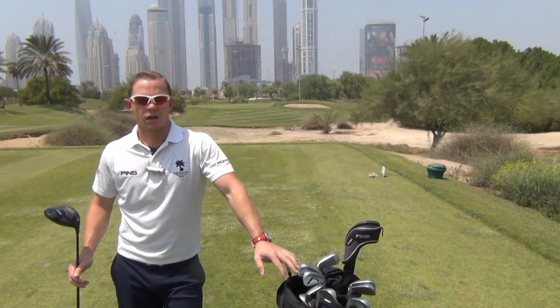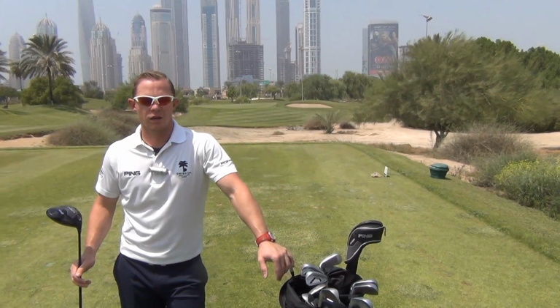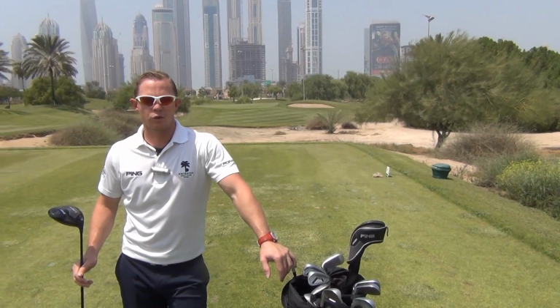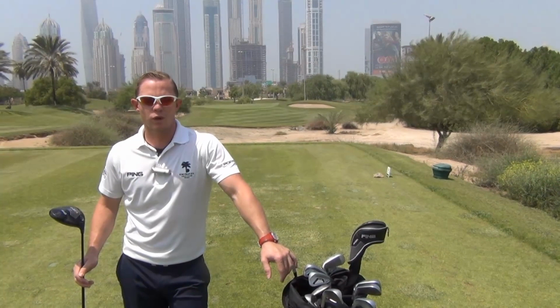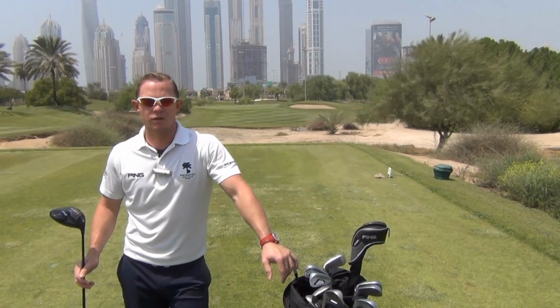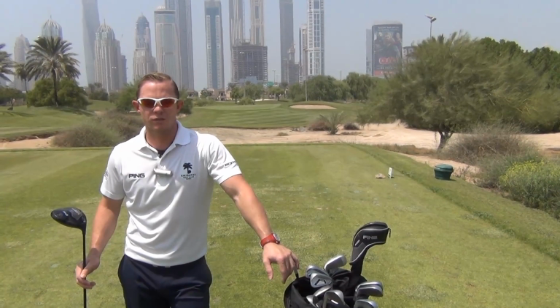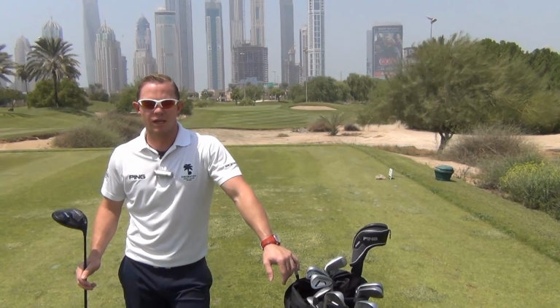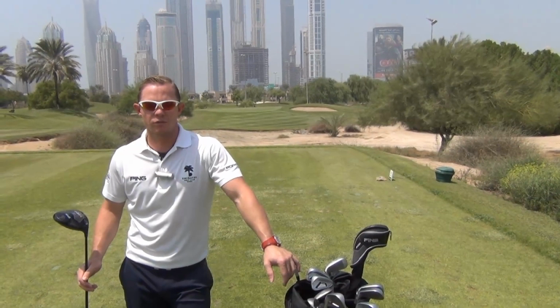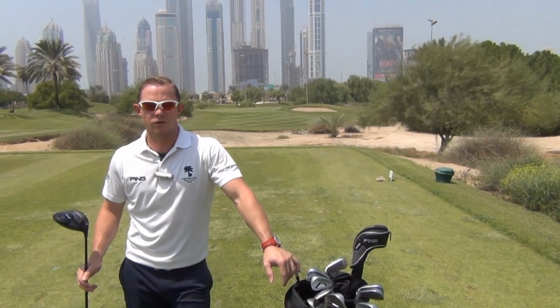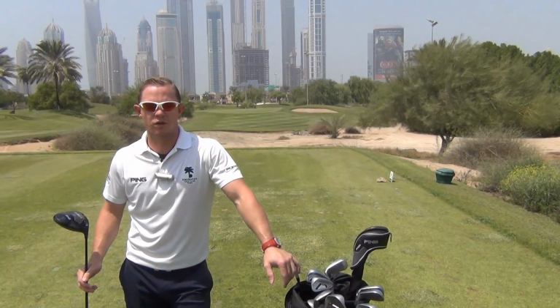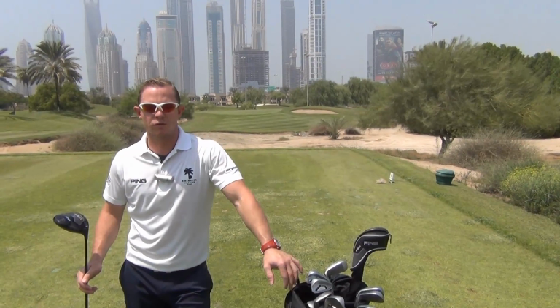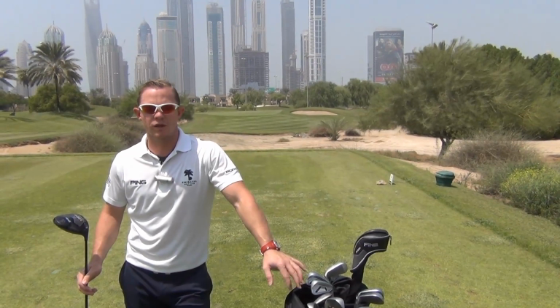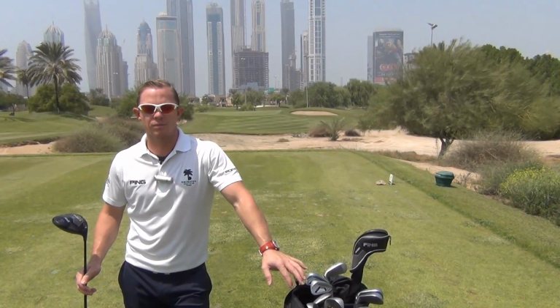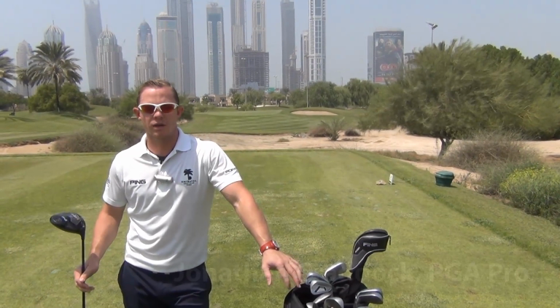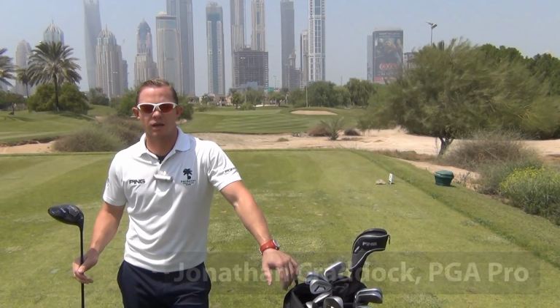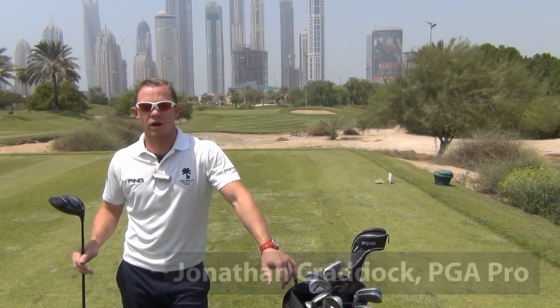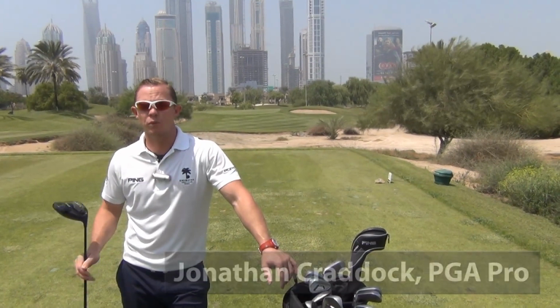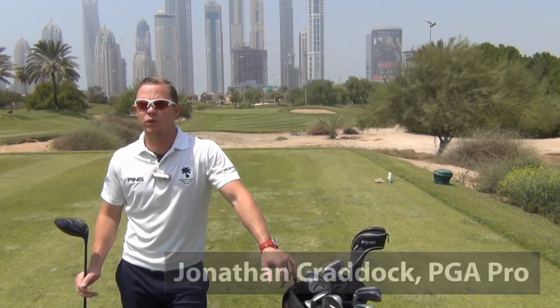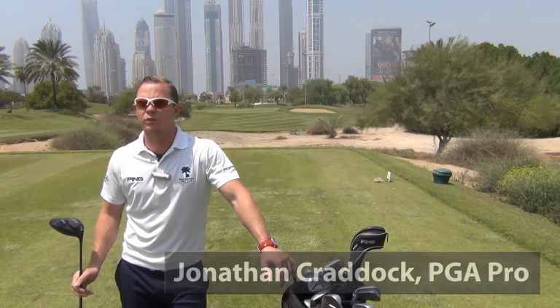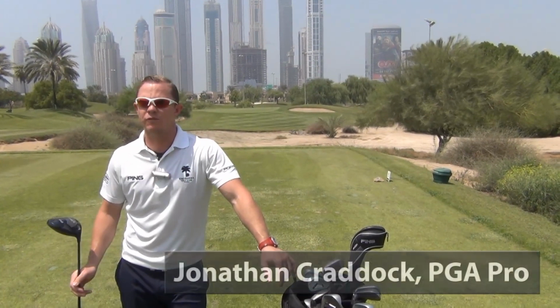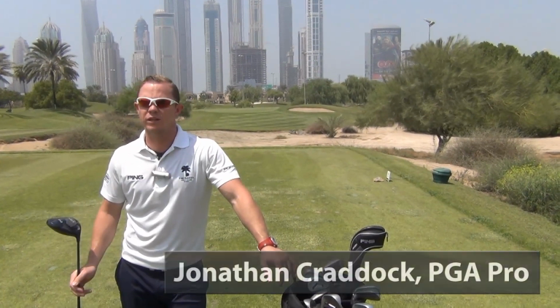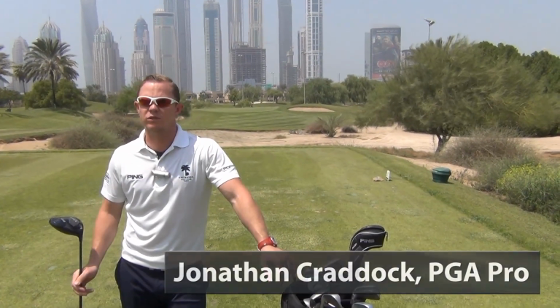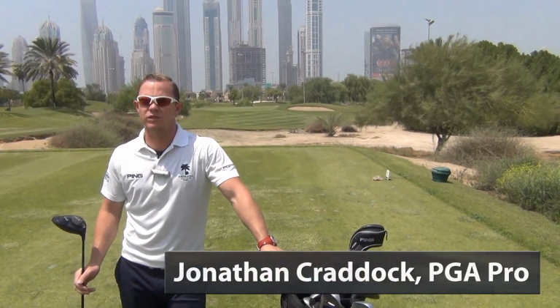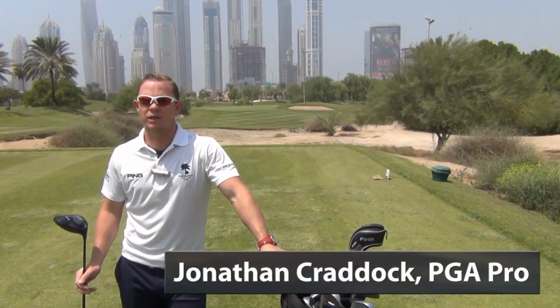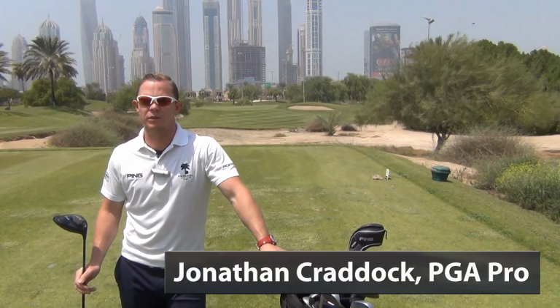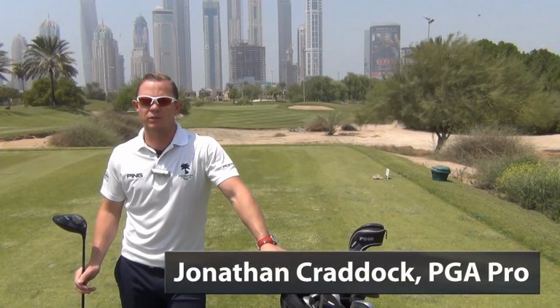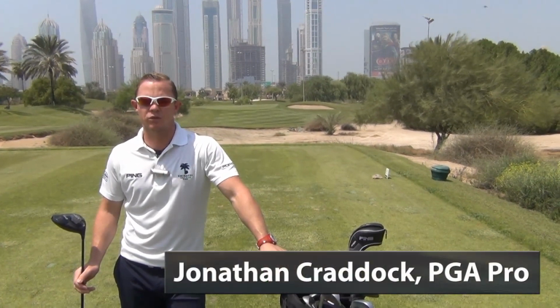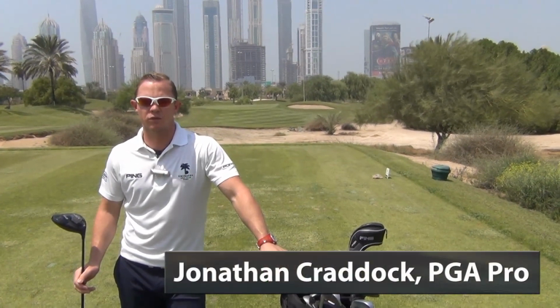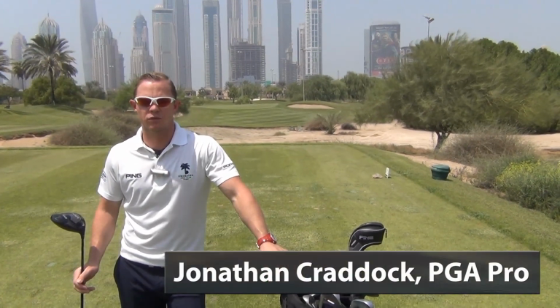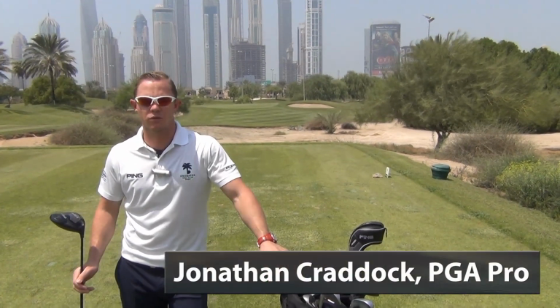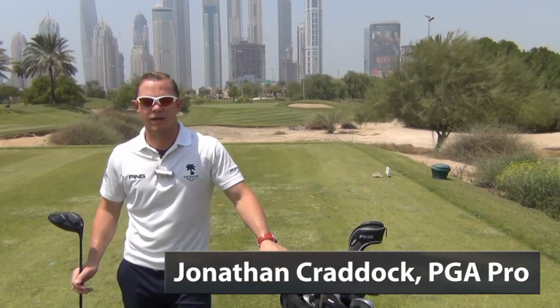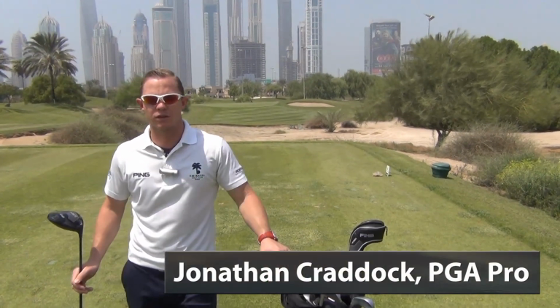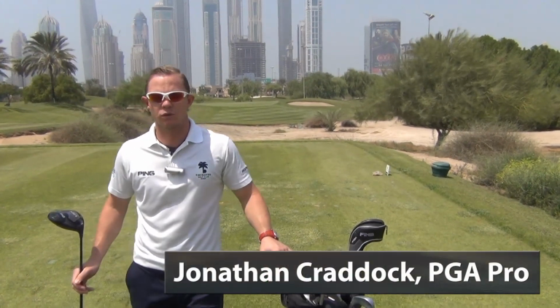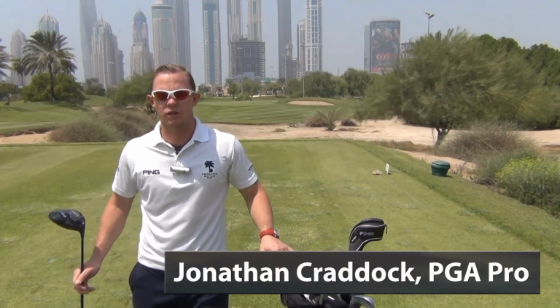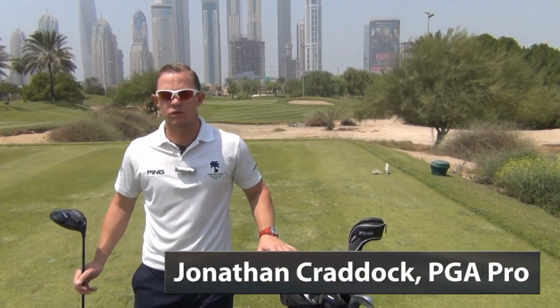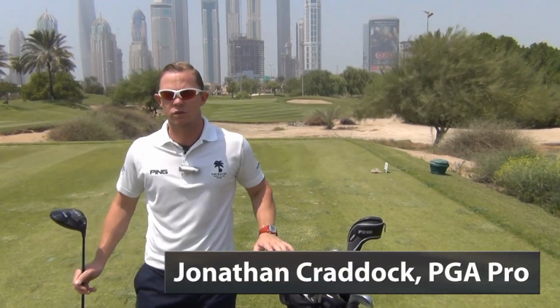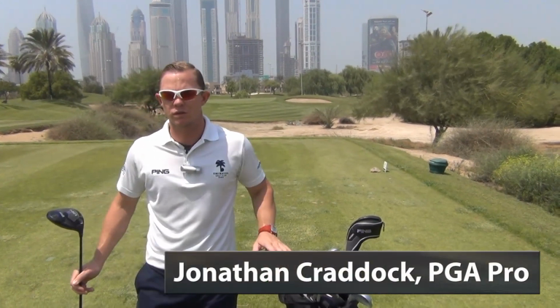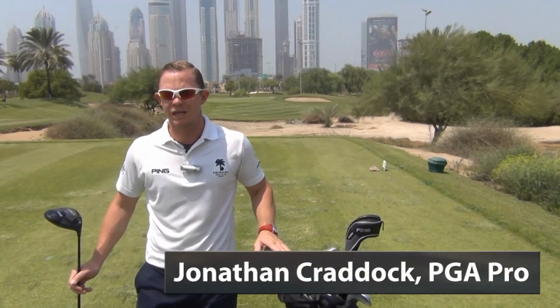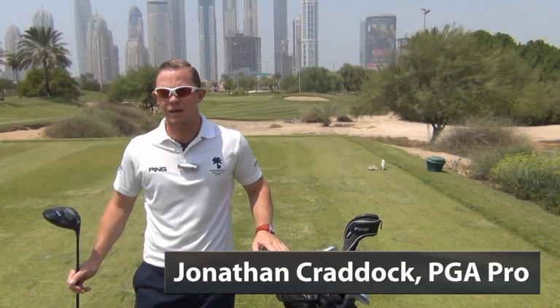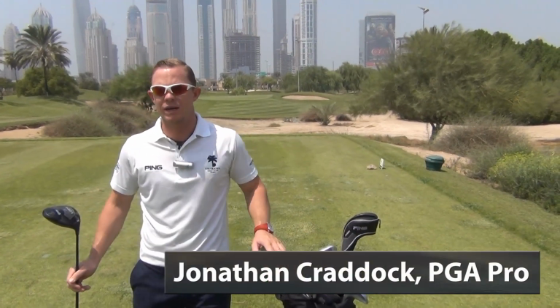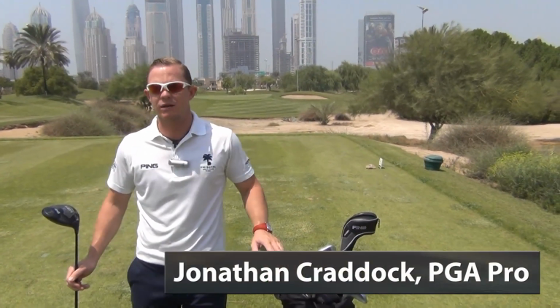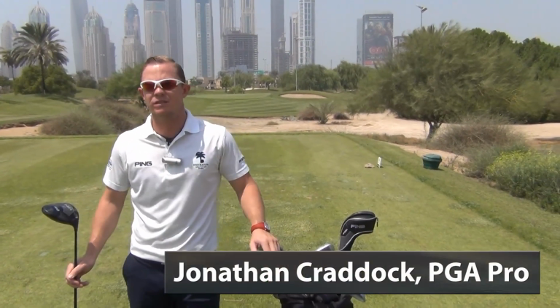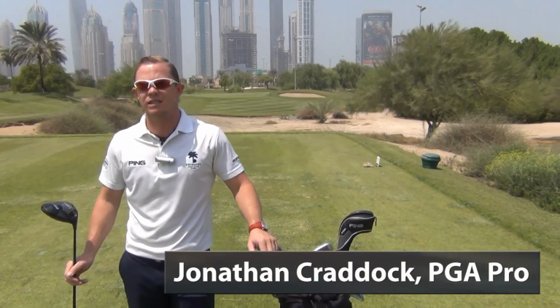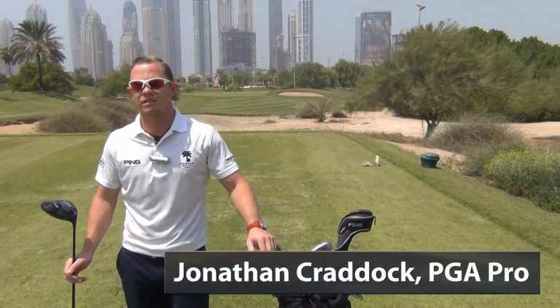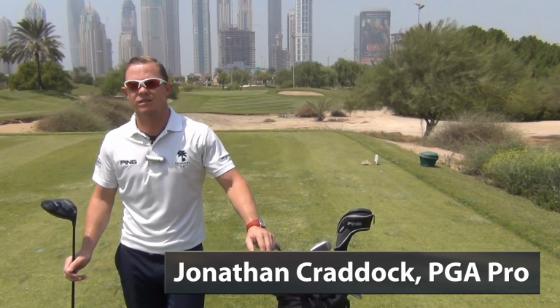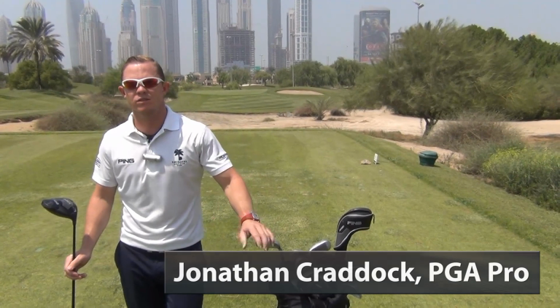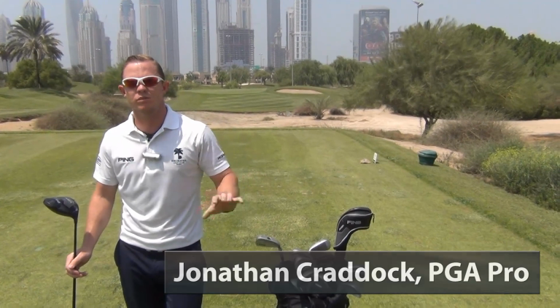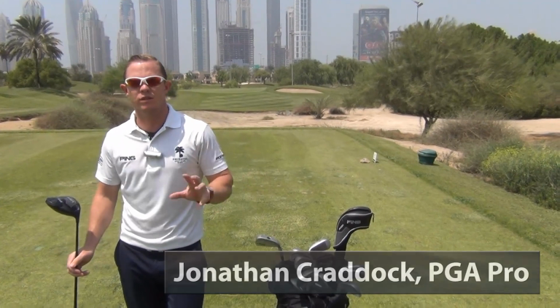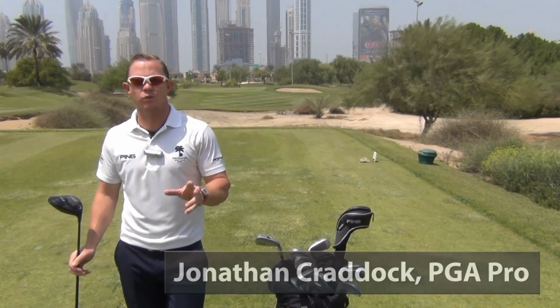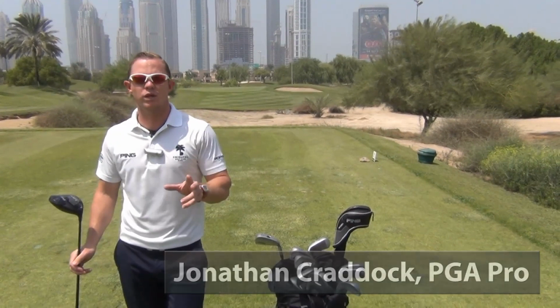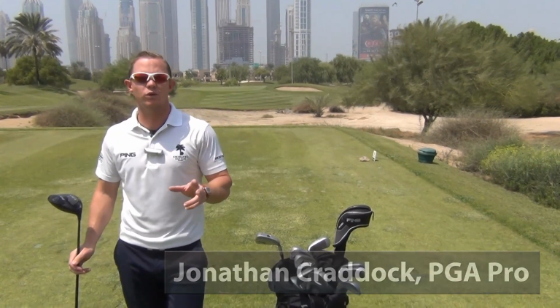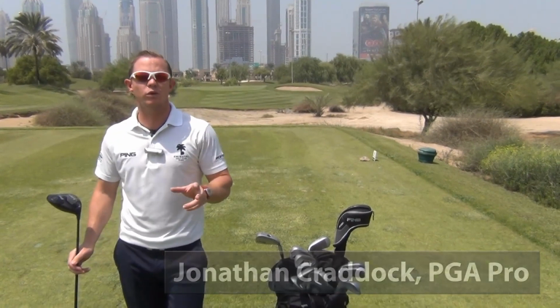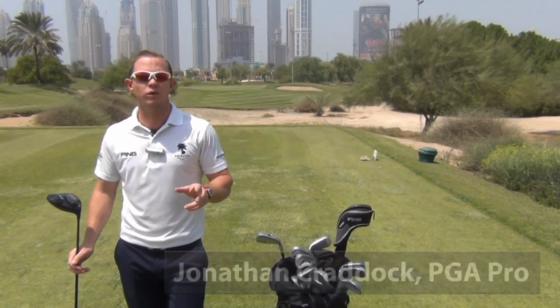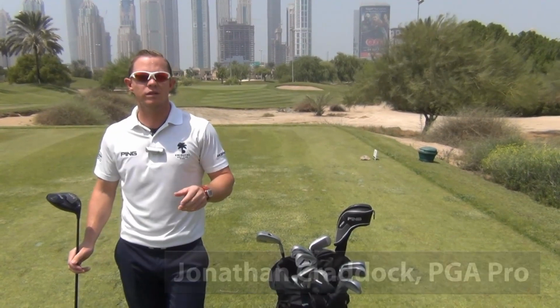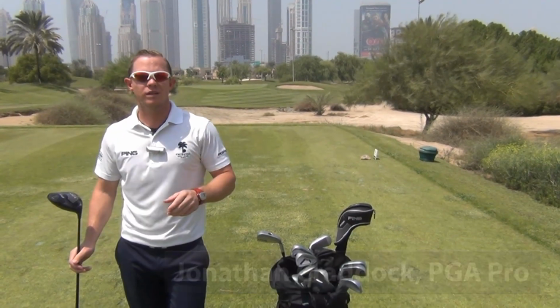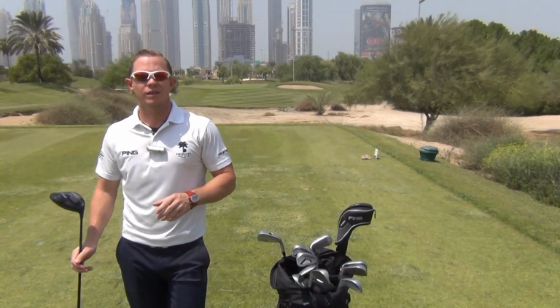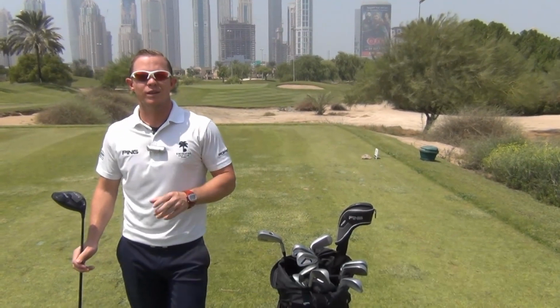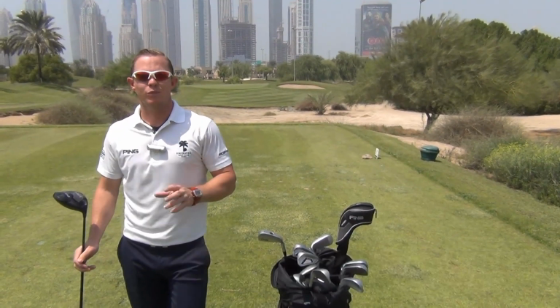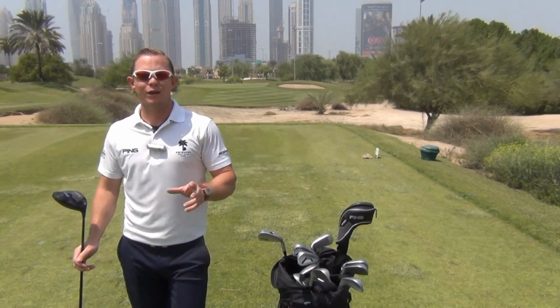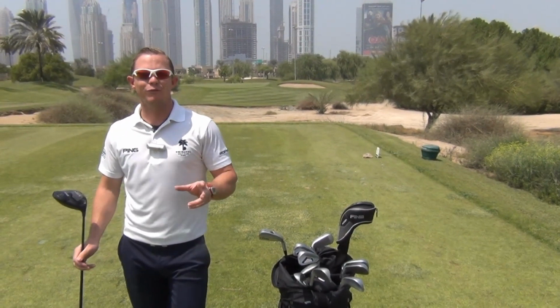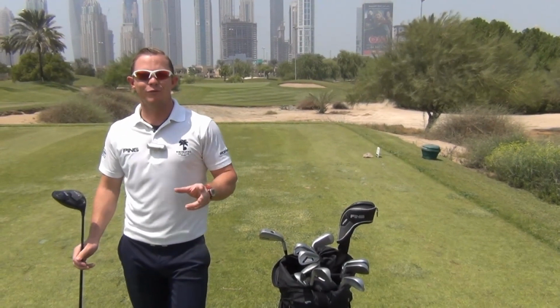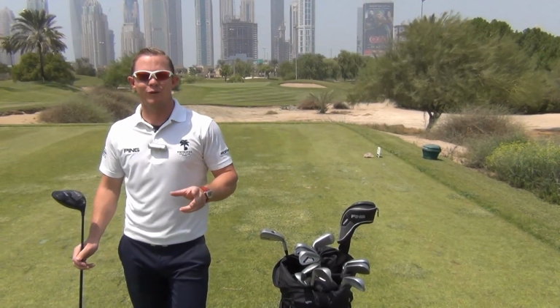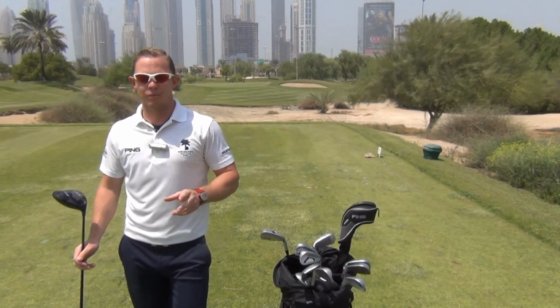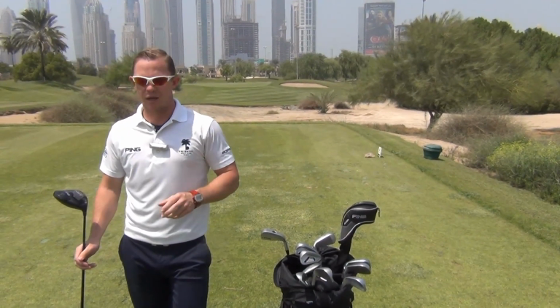Hello and welcome to the Emirates Golf Club. I'm one of the professionals here — my name is Jonathan Craddock. We're going to talk today about distance, something that we can all benefit from.